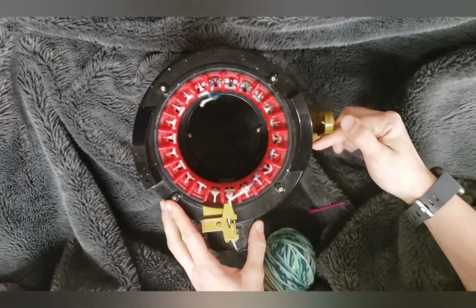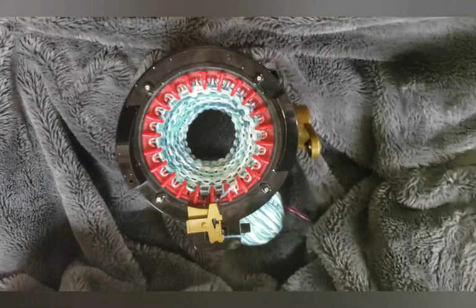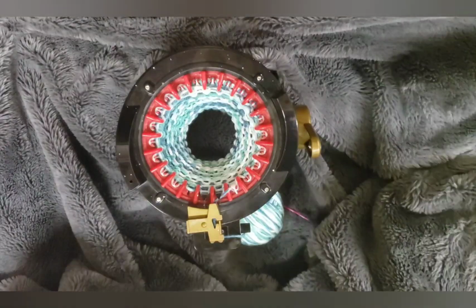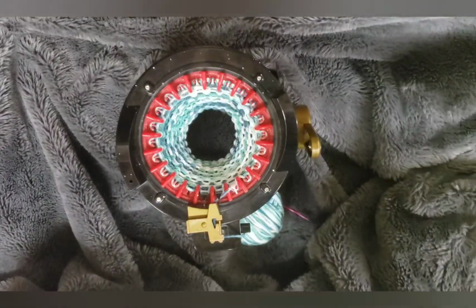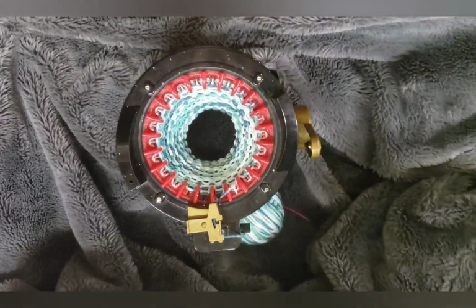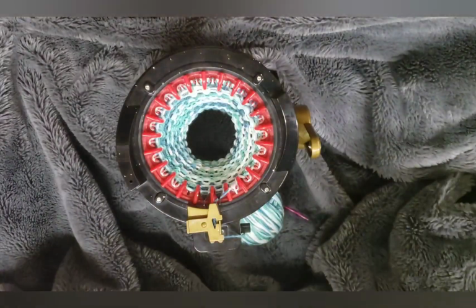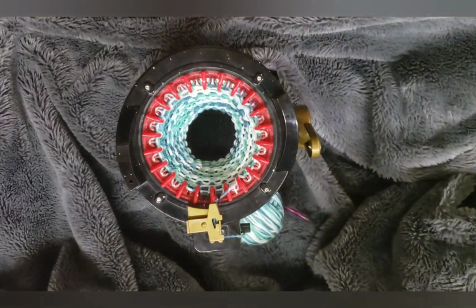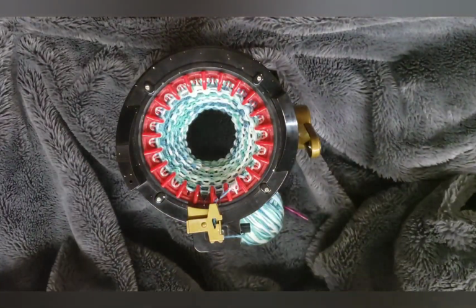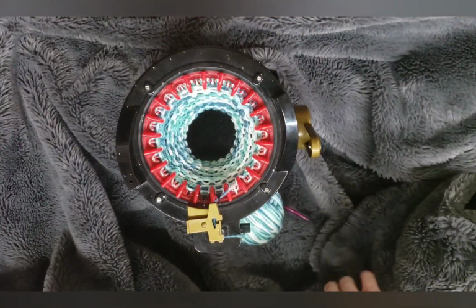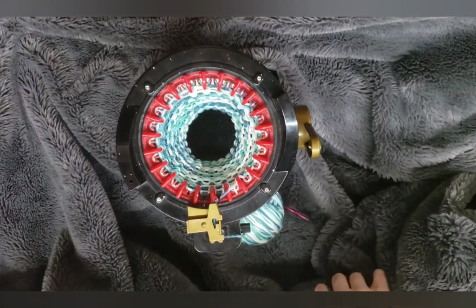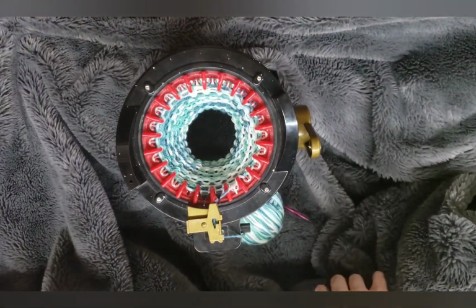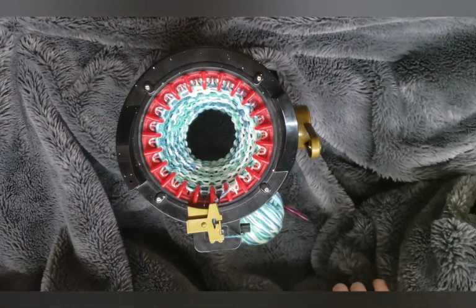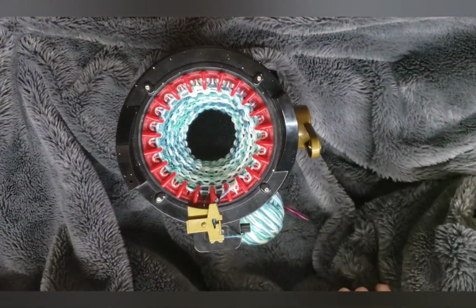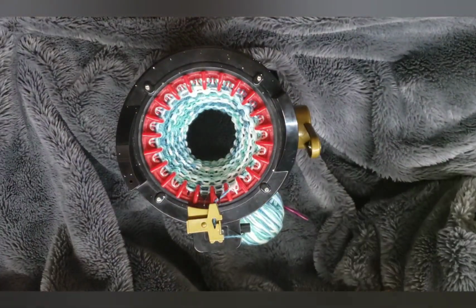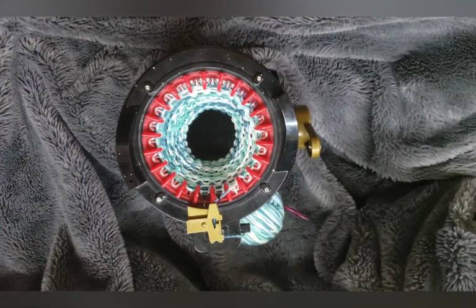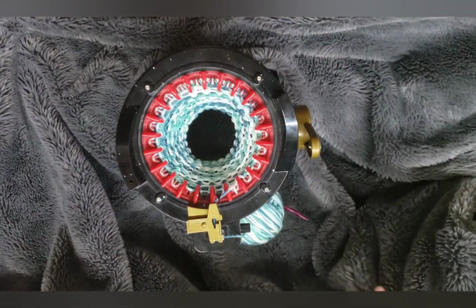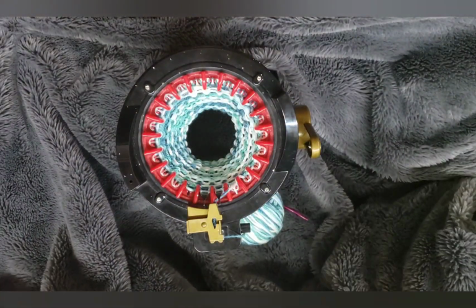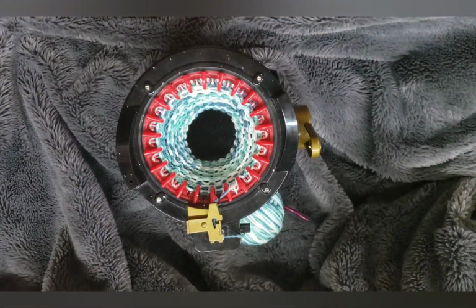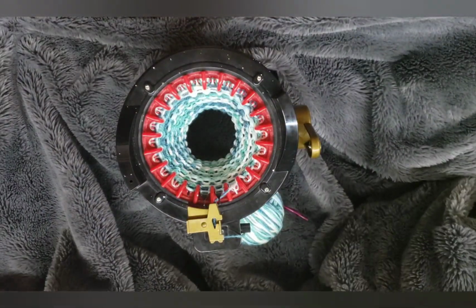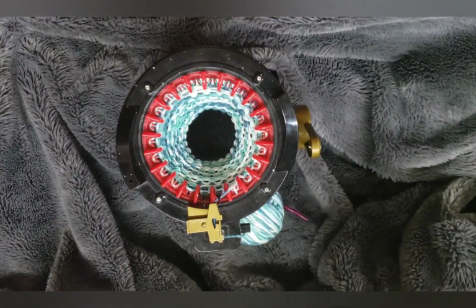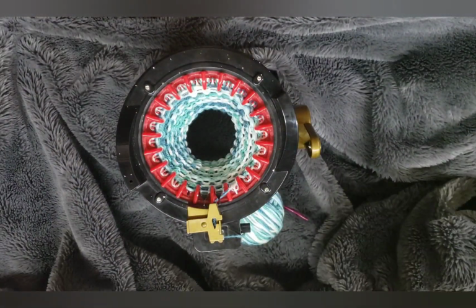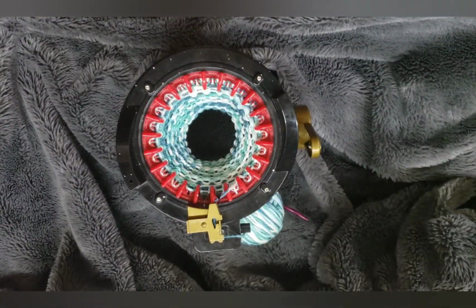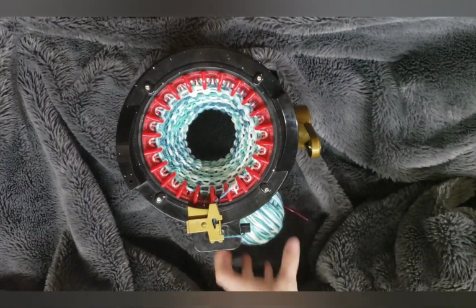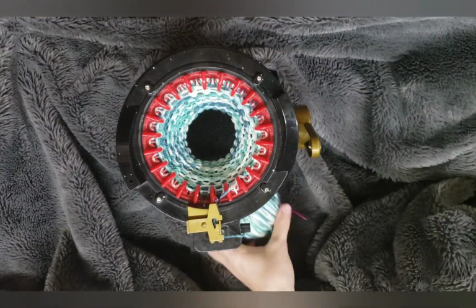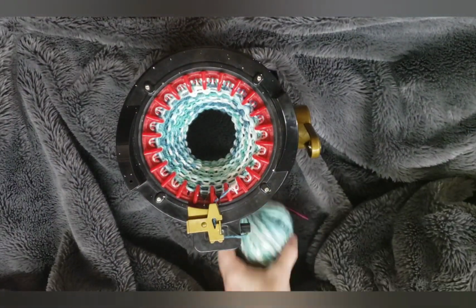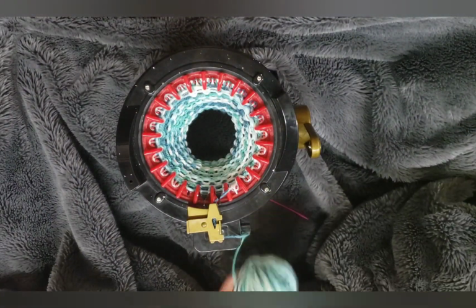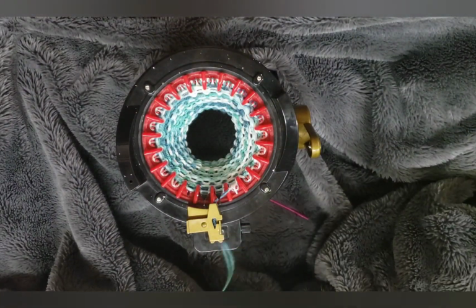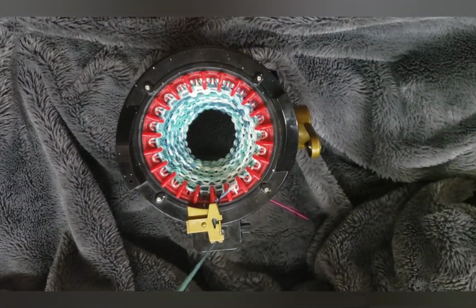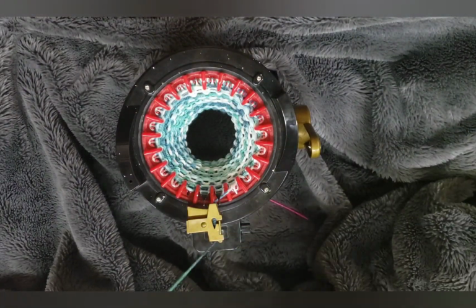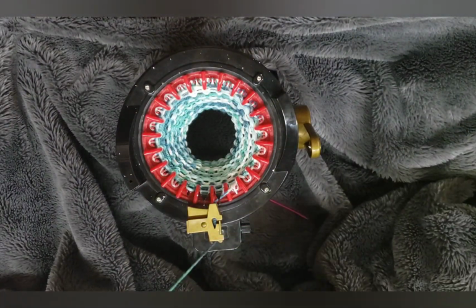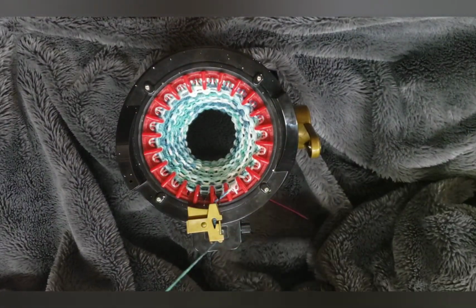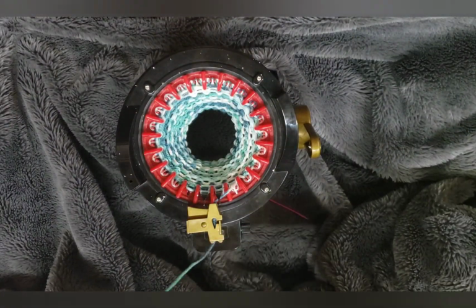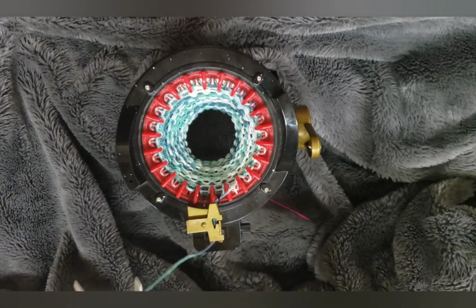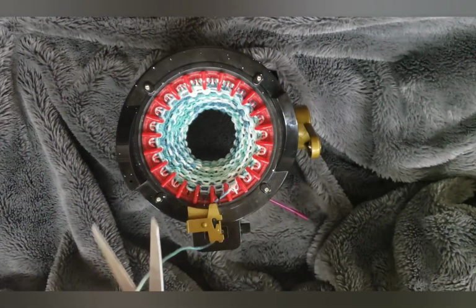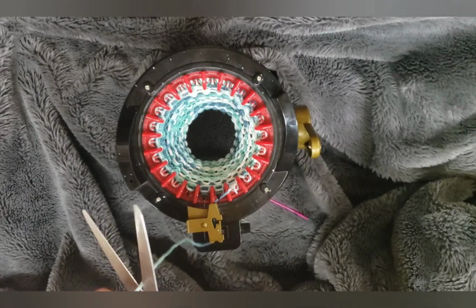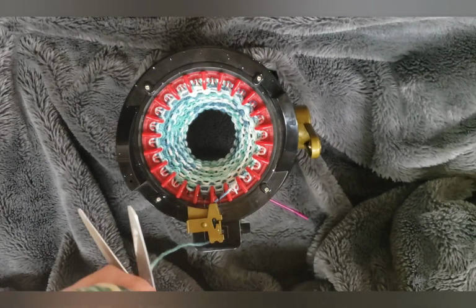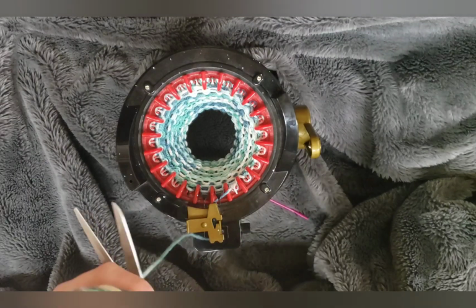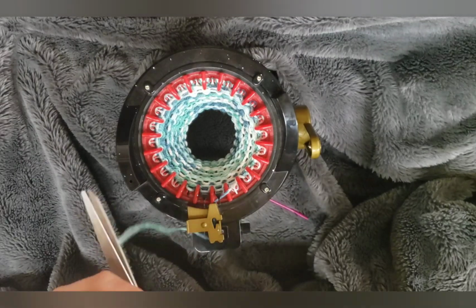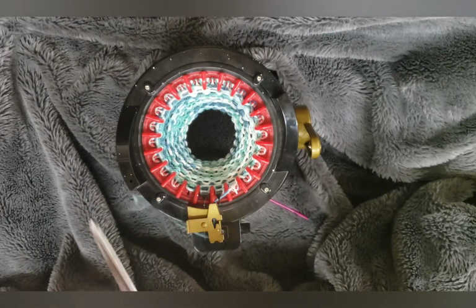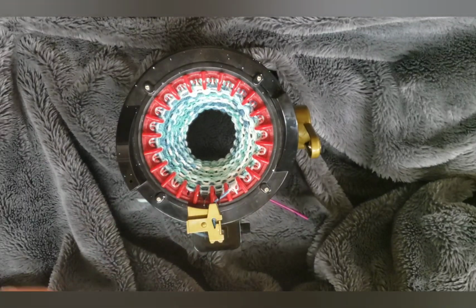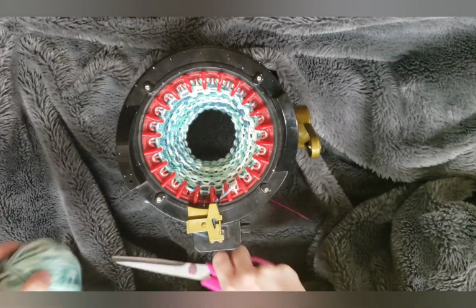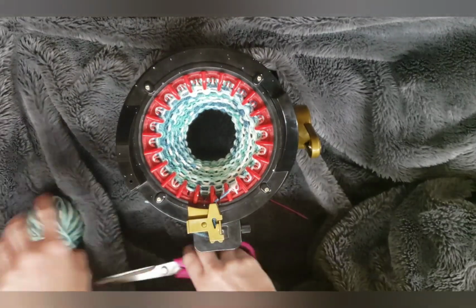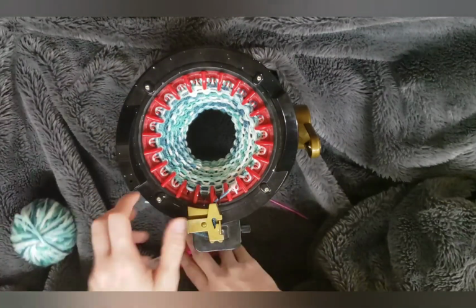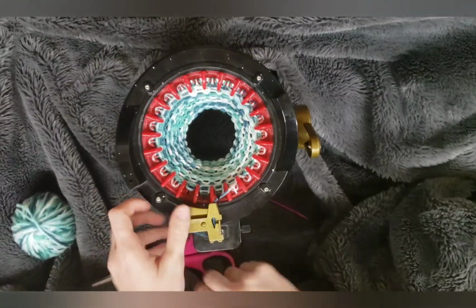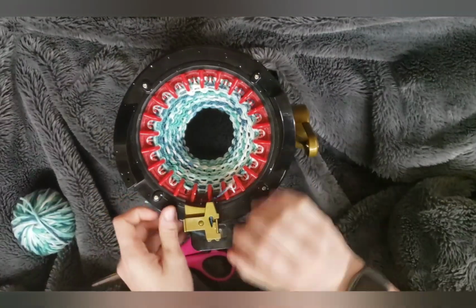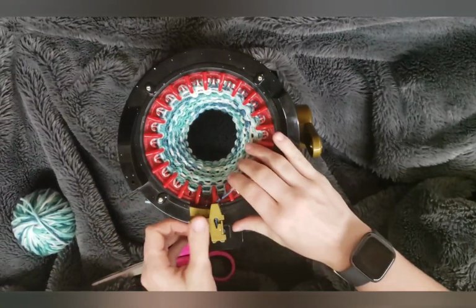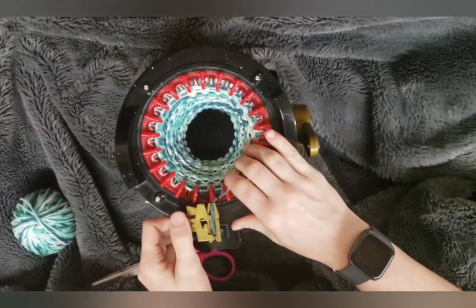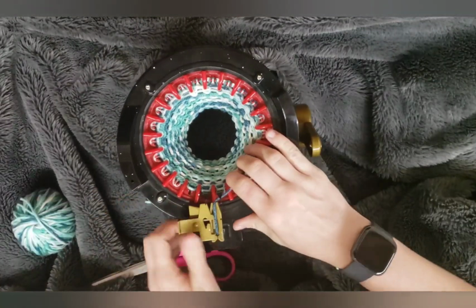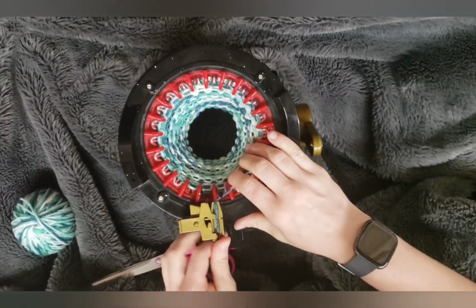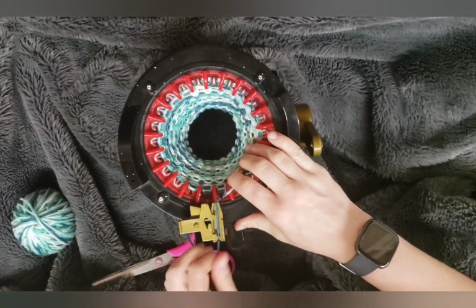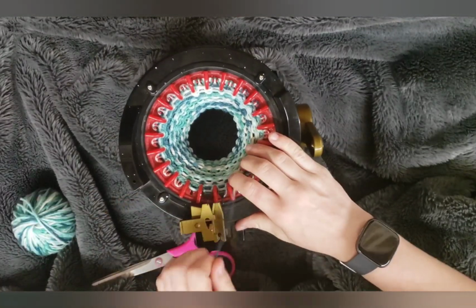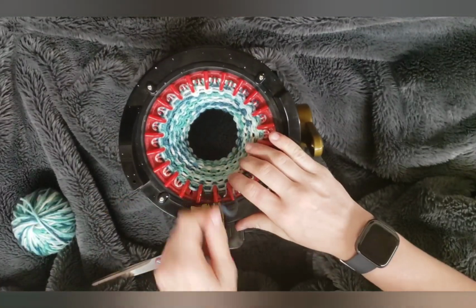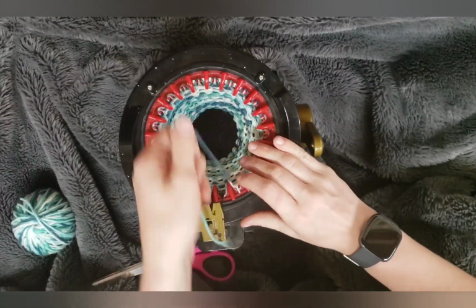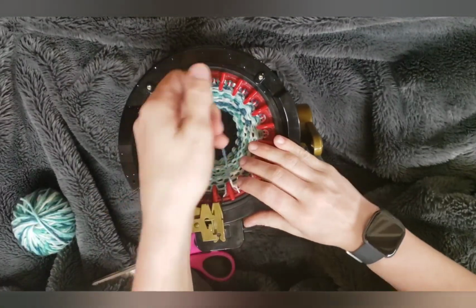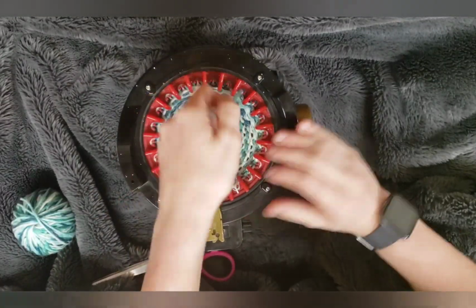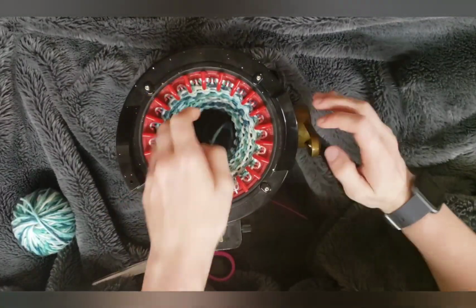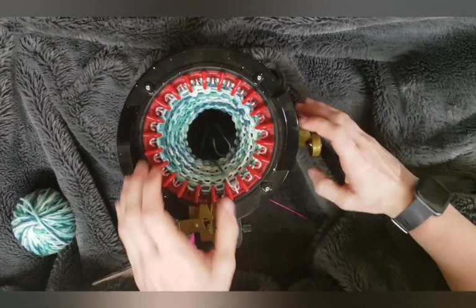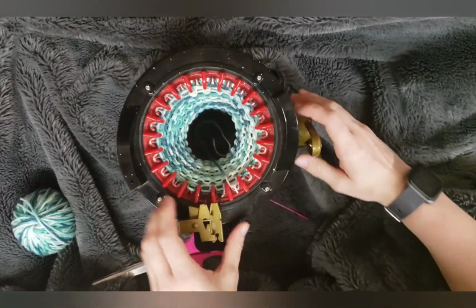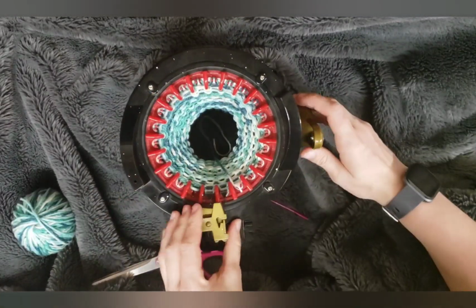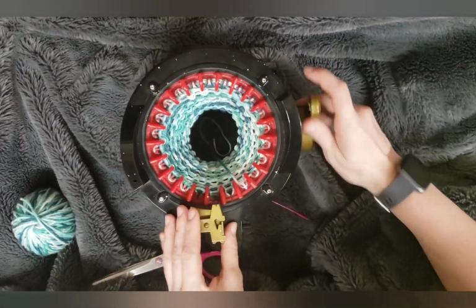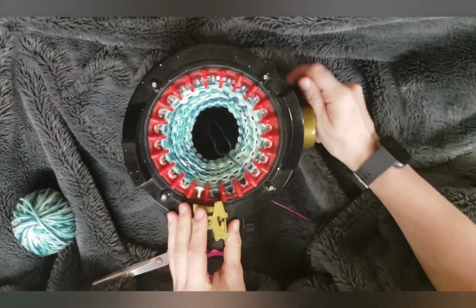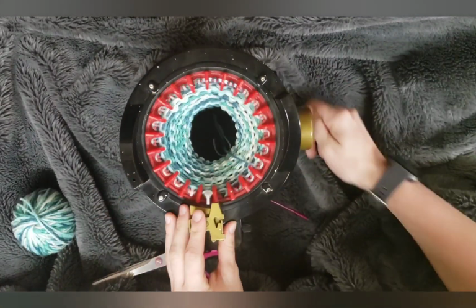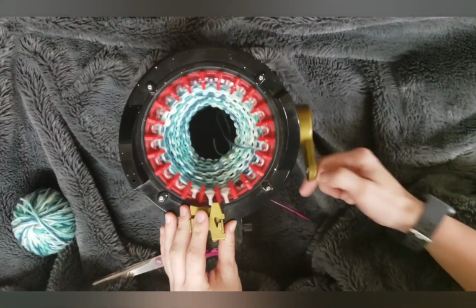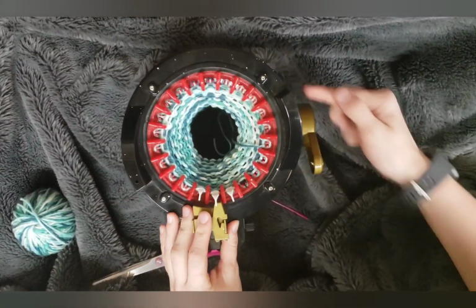So I have knit my 20 rows, so I'm gonna grab my scissors, cut the yarn and run this through once with no yarn.